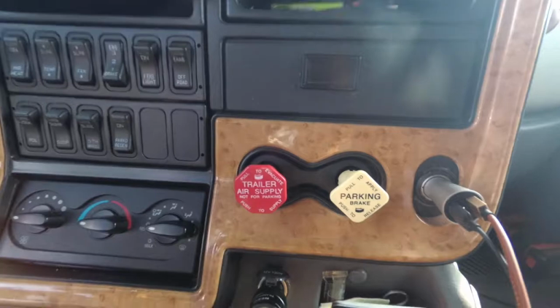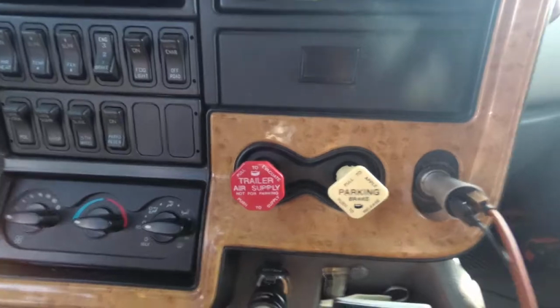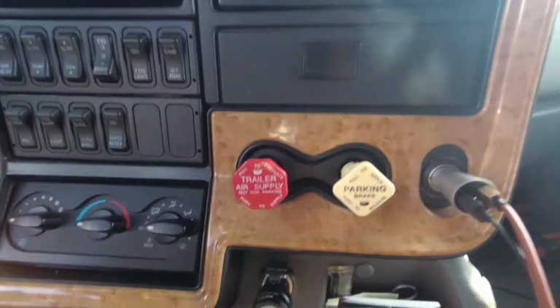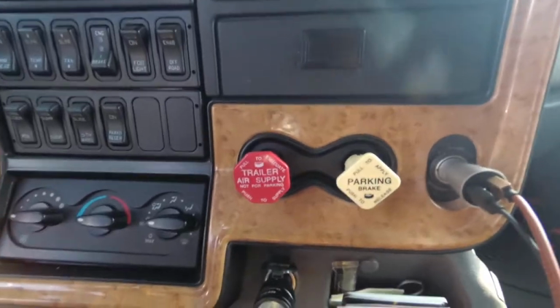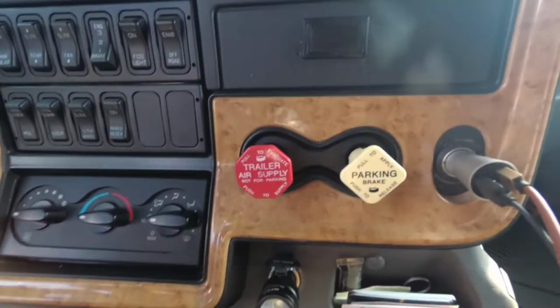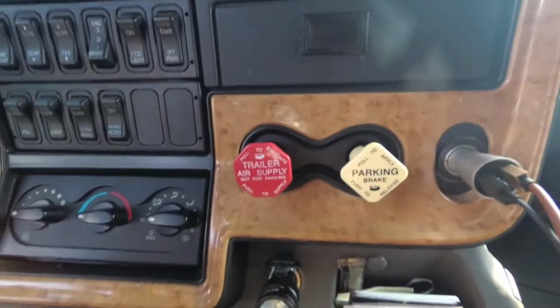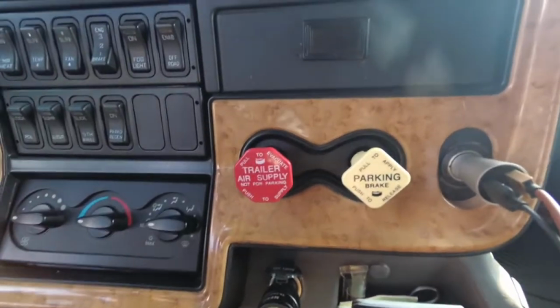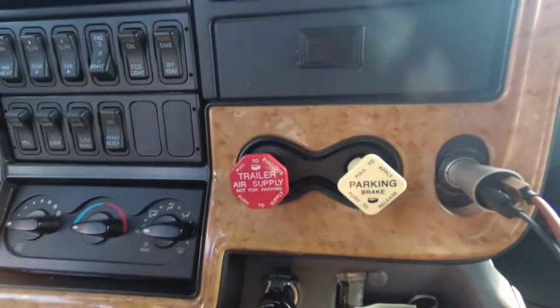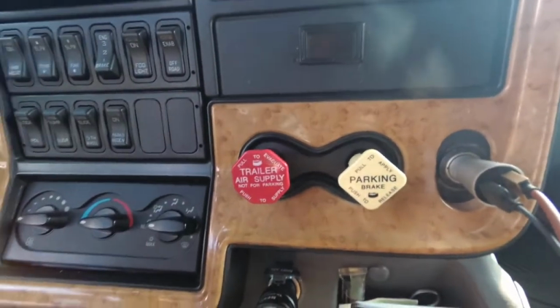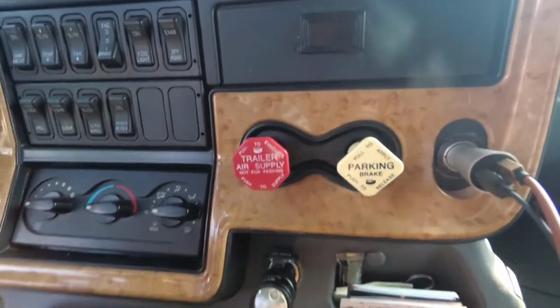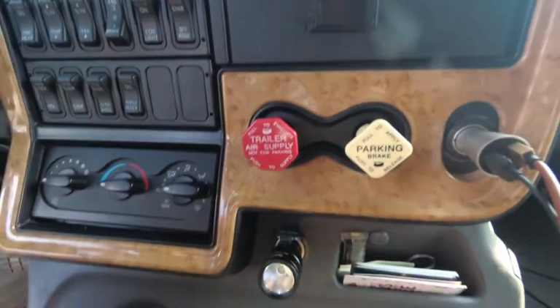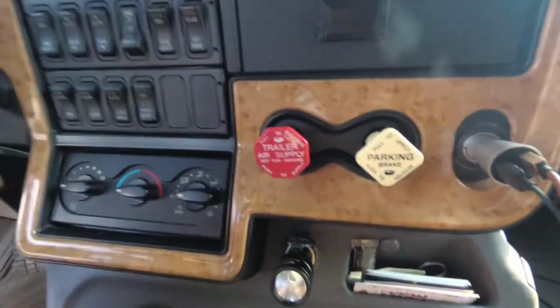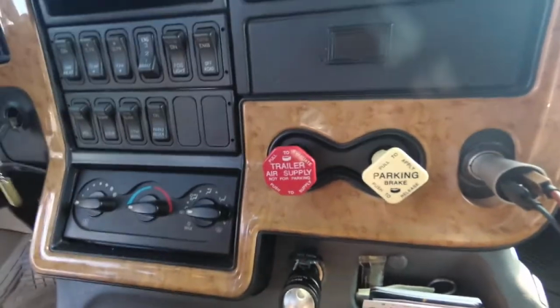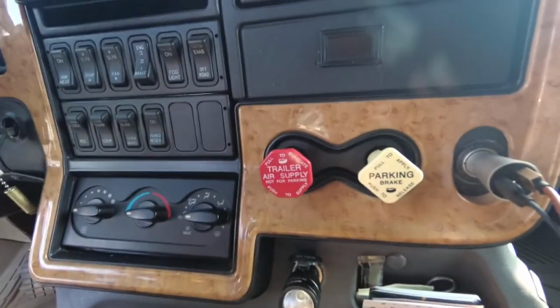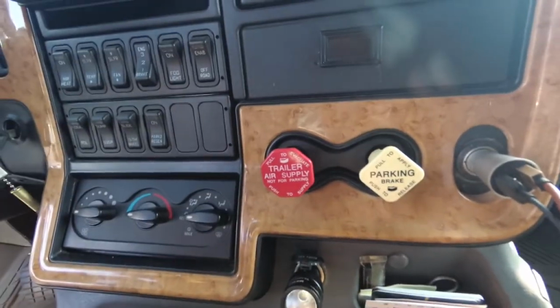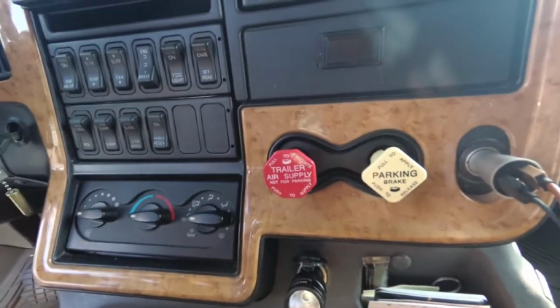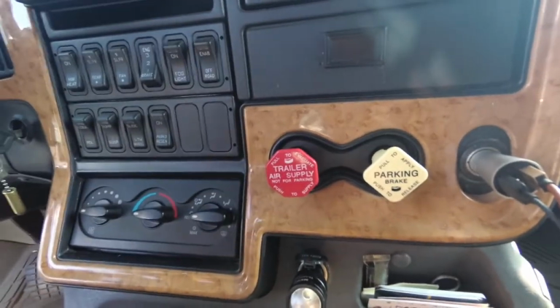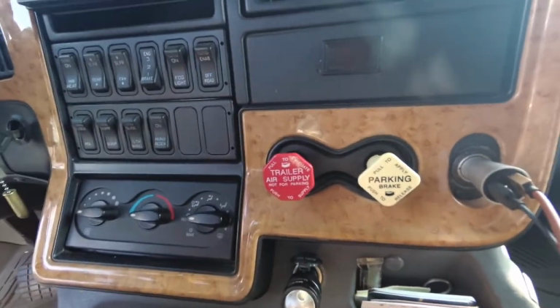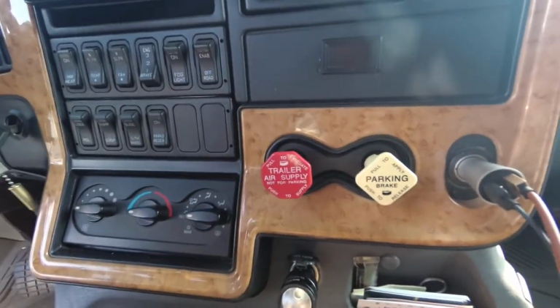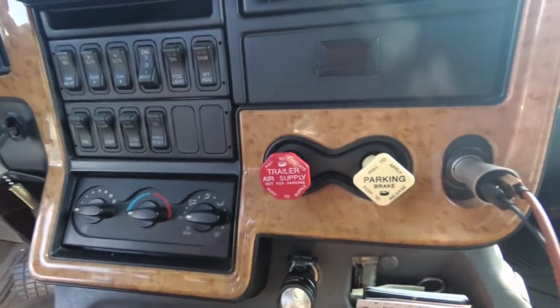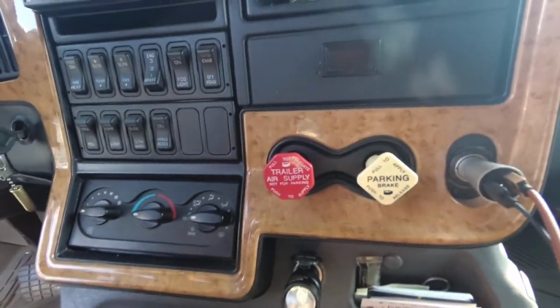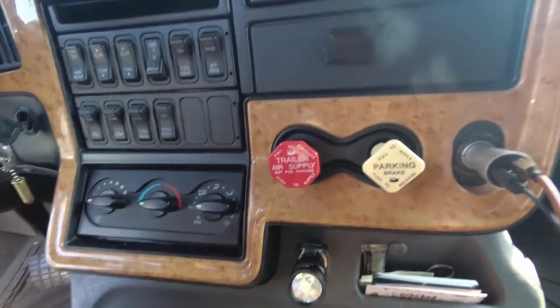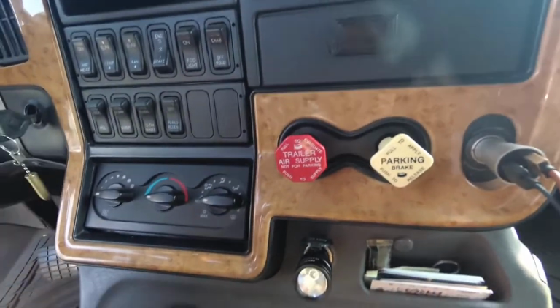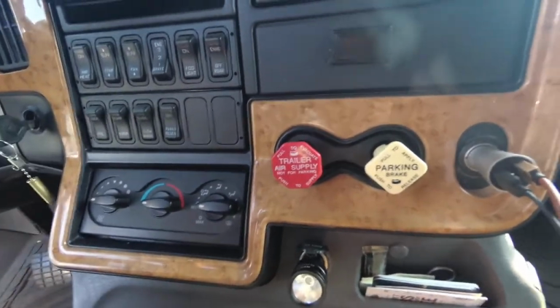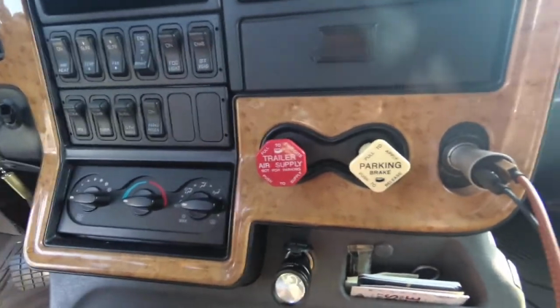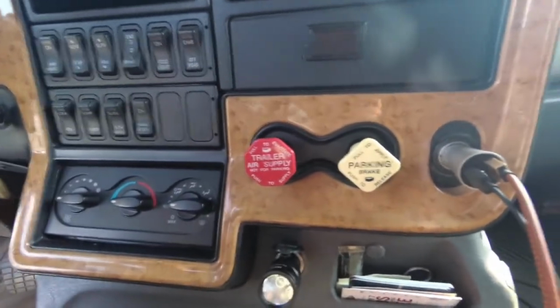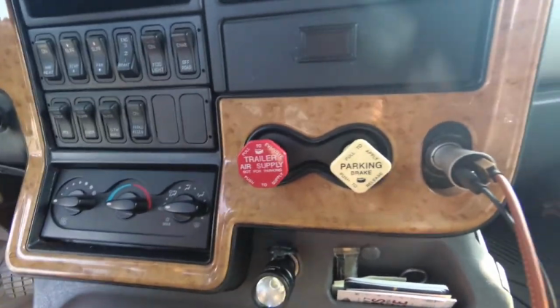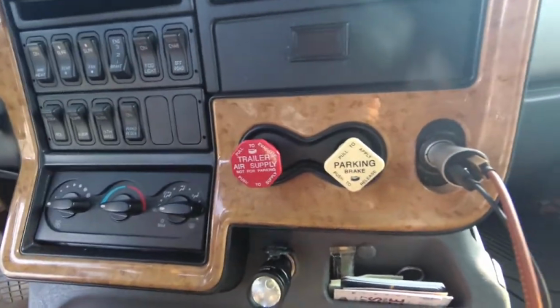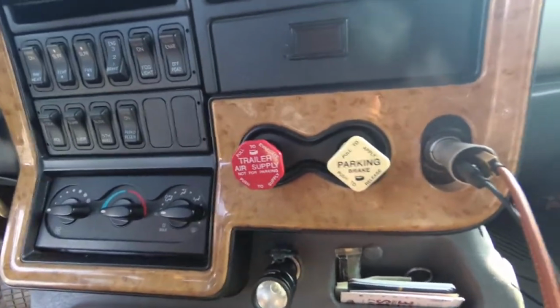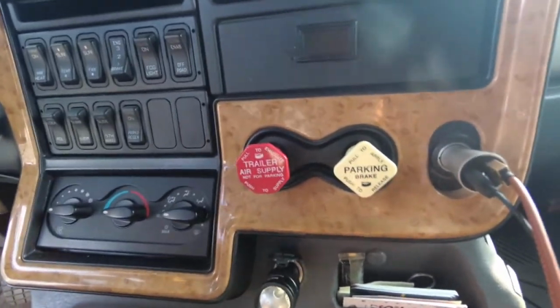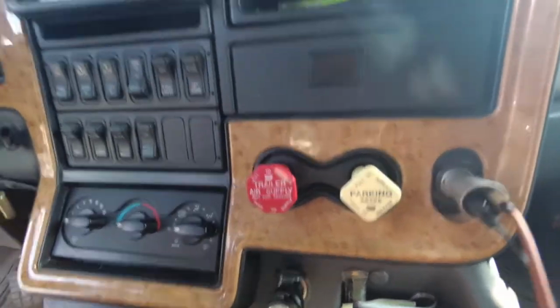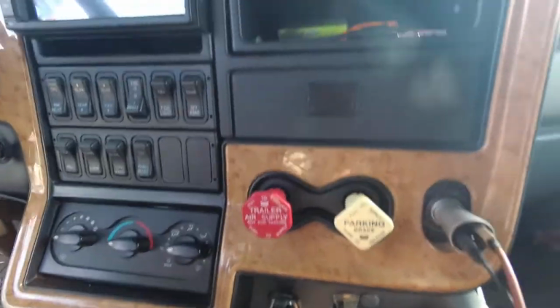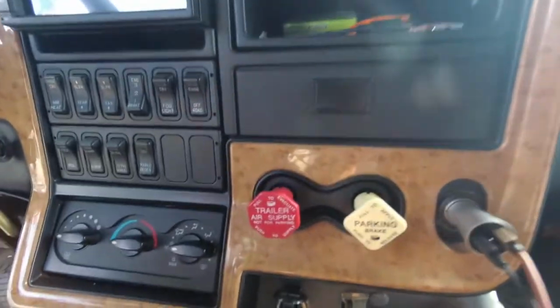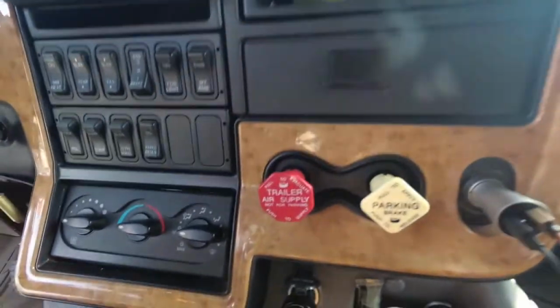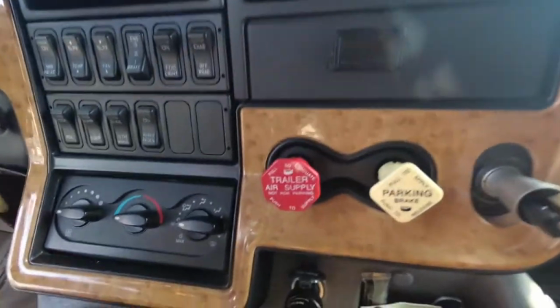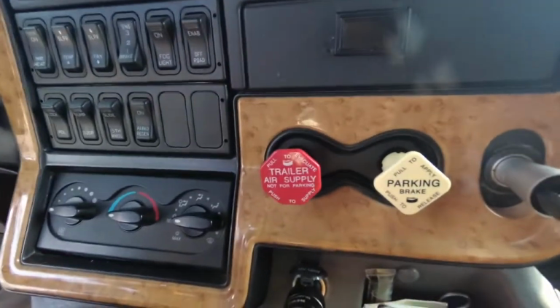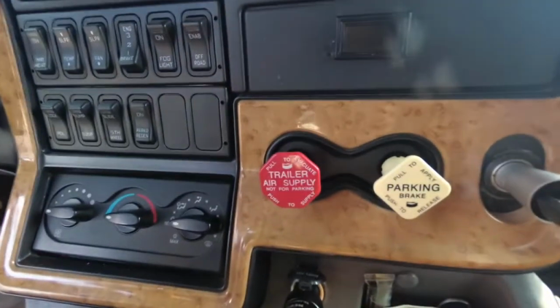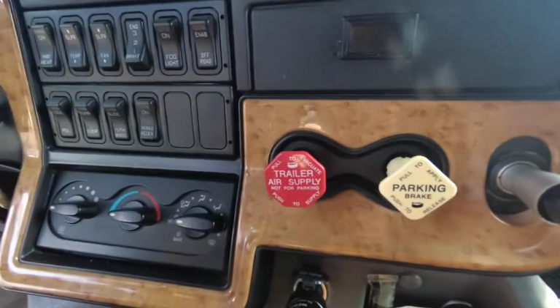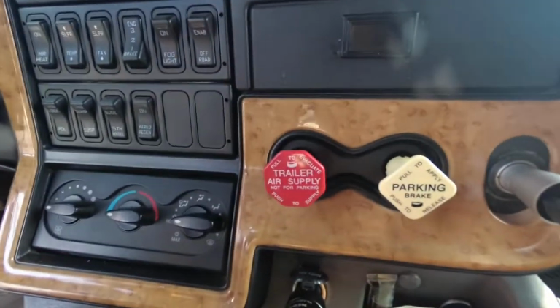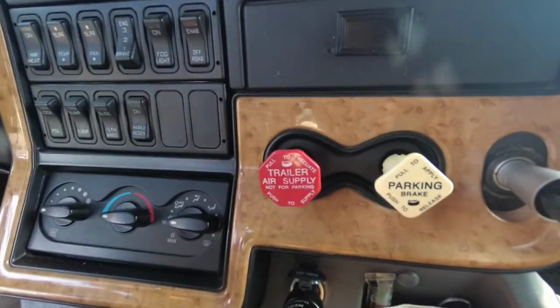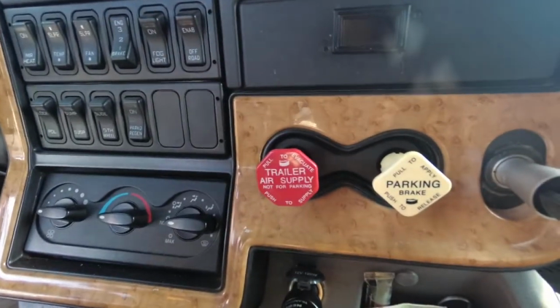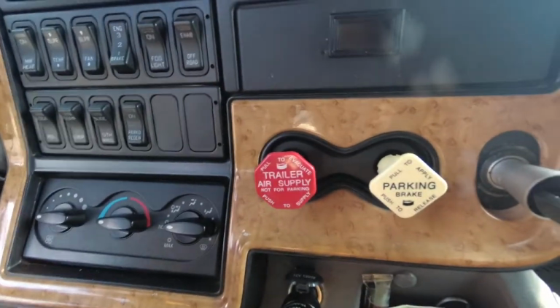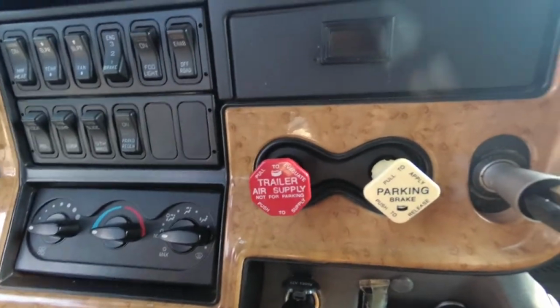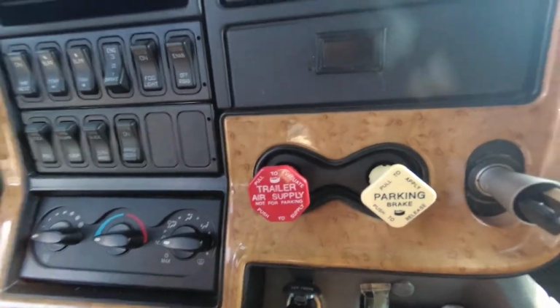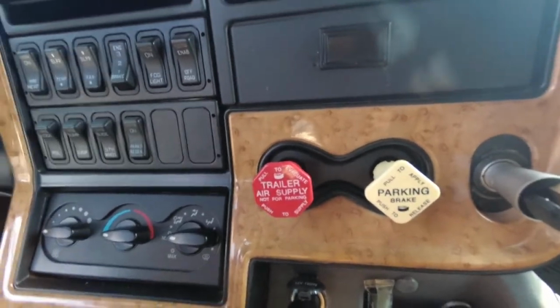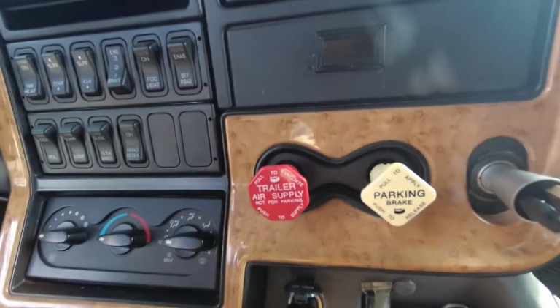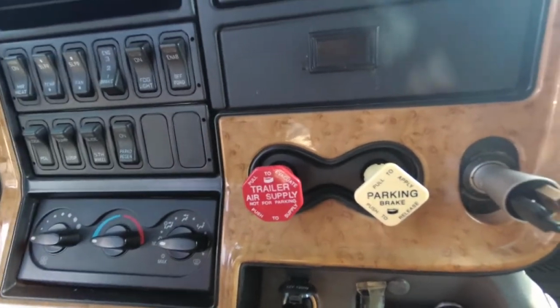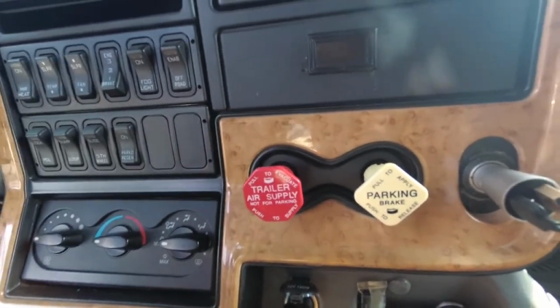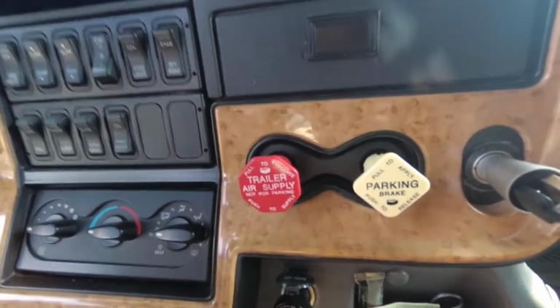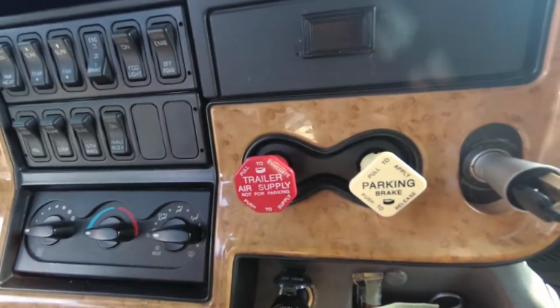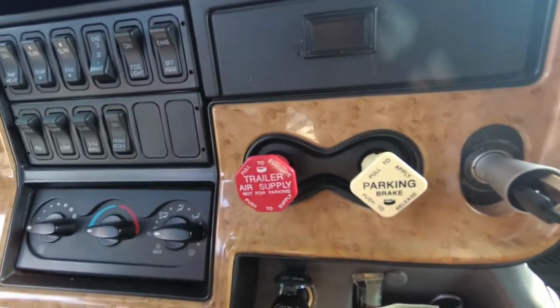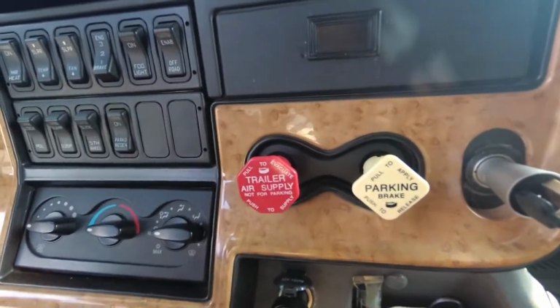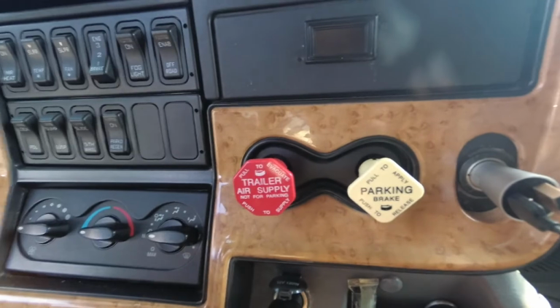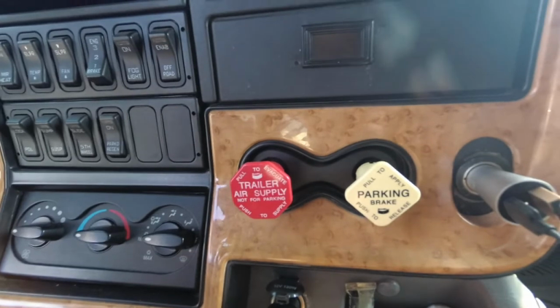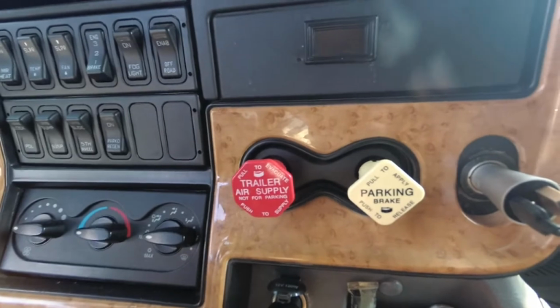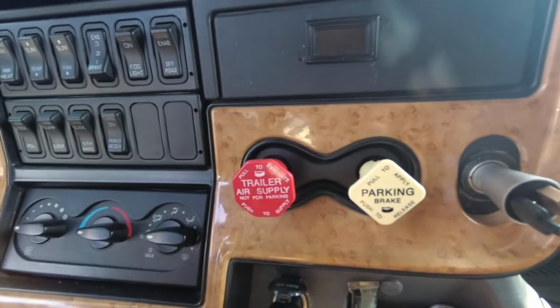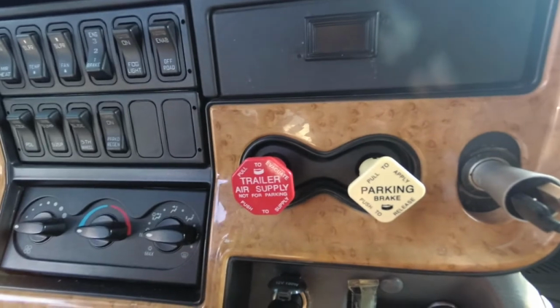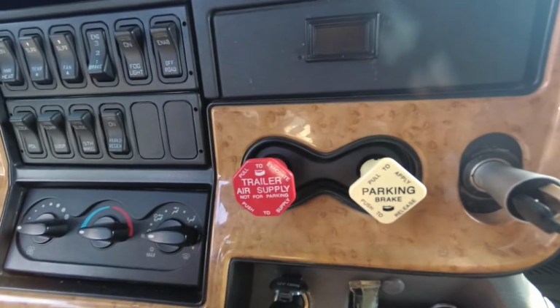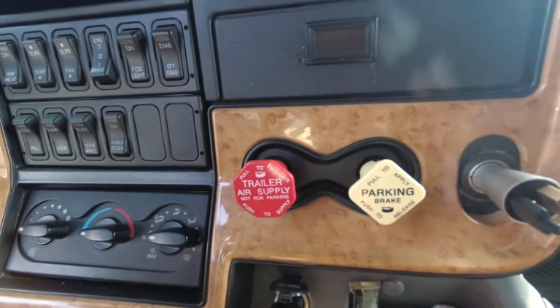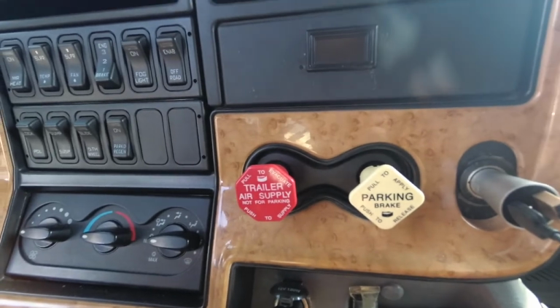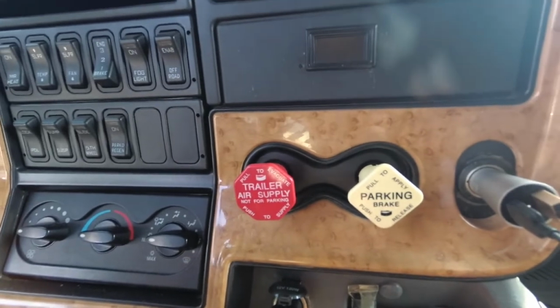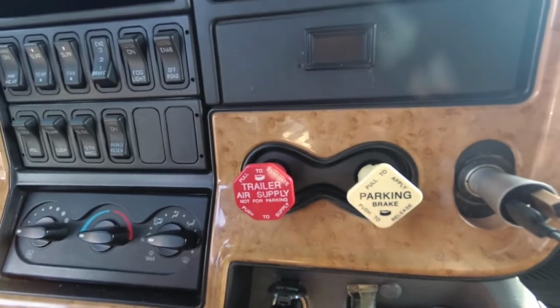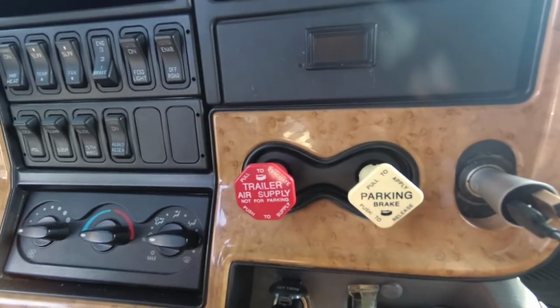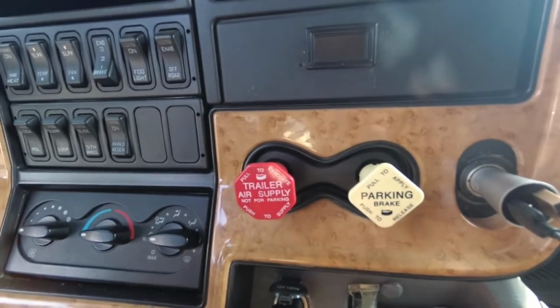Hello YouTube, today I'm going to show you how to adjust the brakes on a semi-trailer.